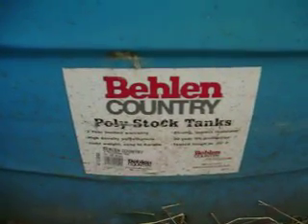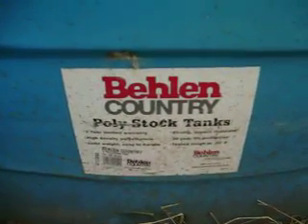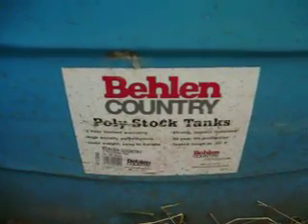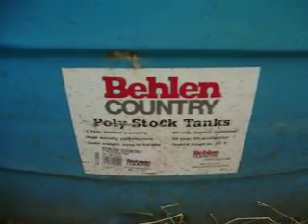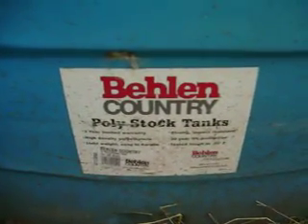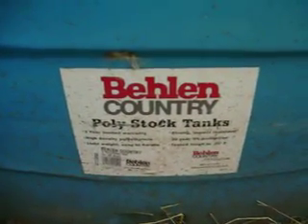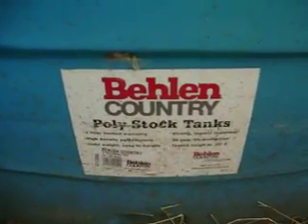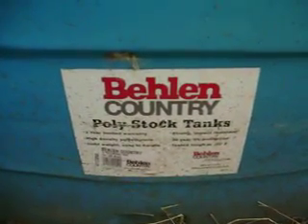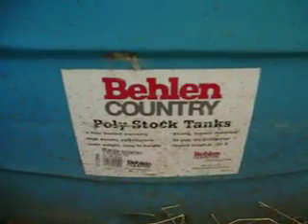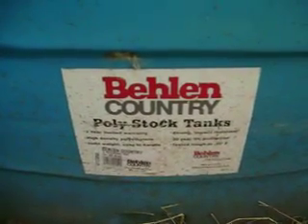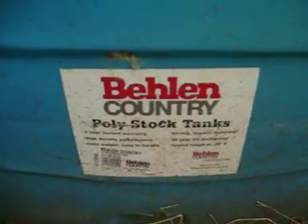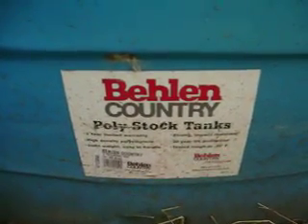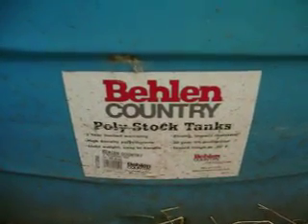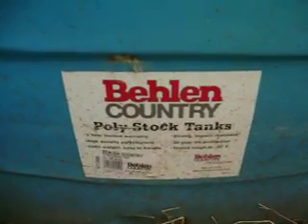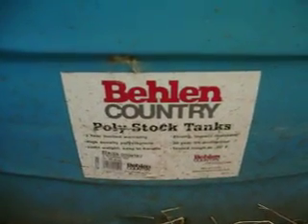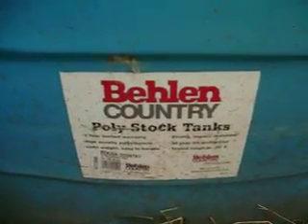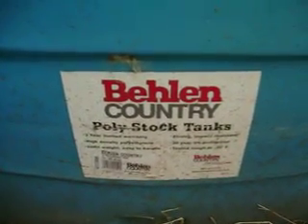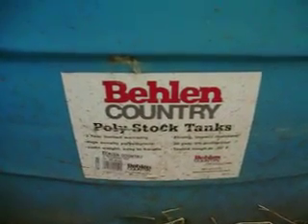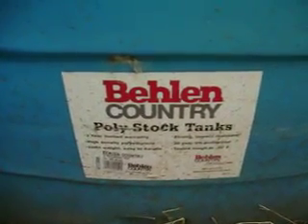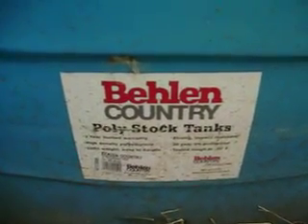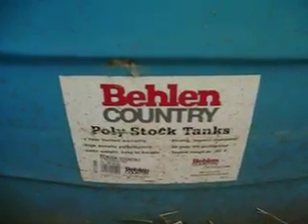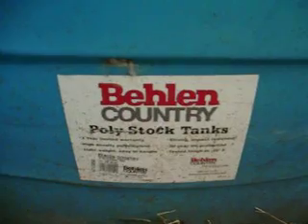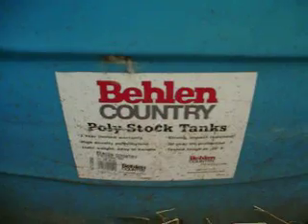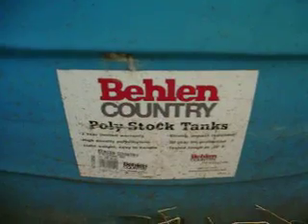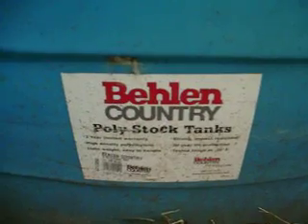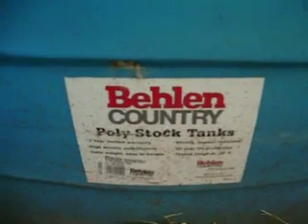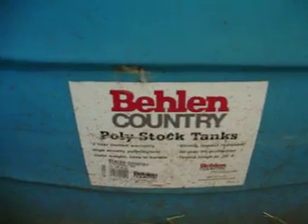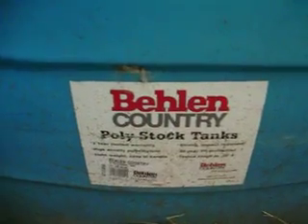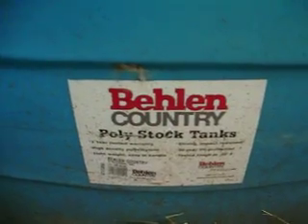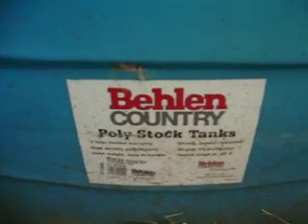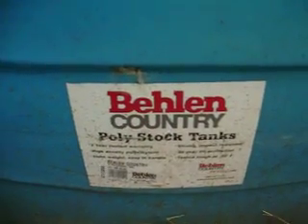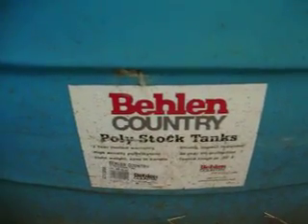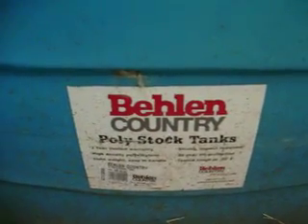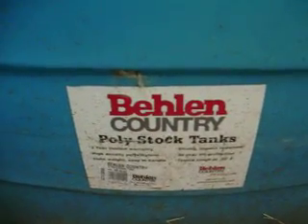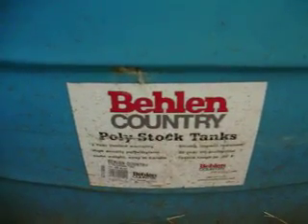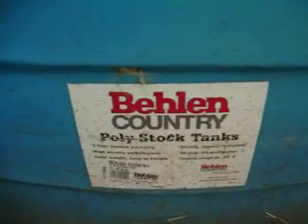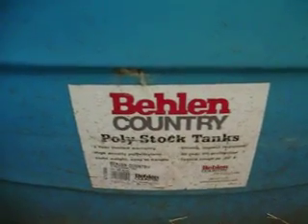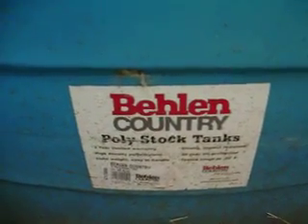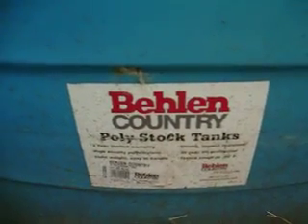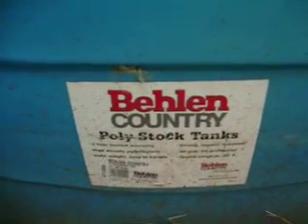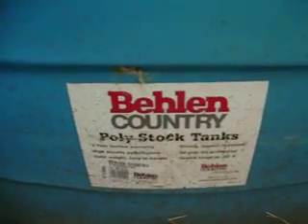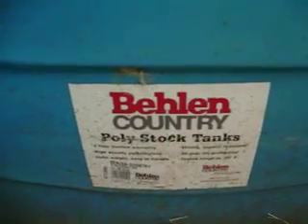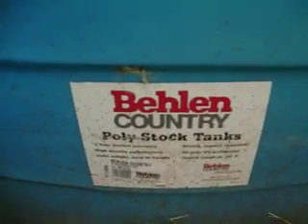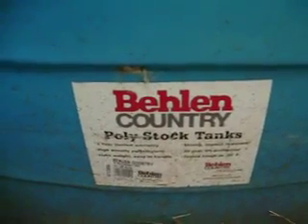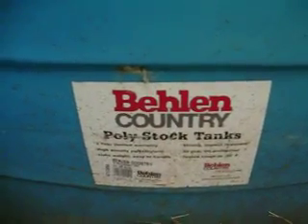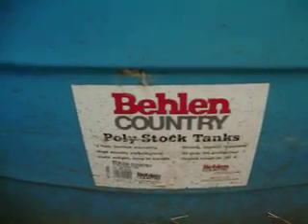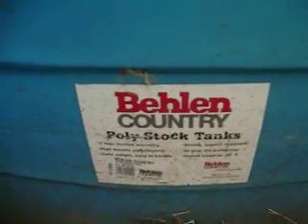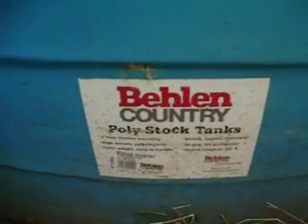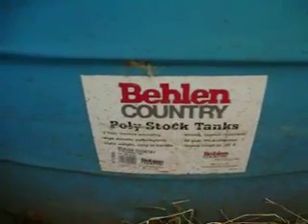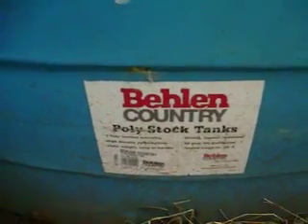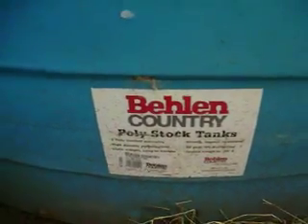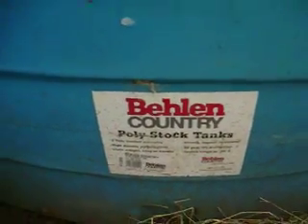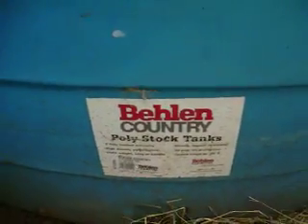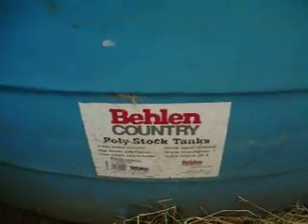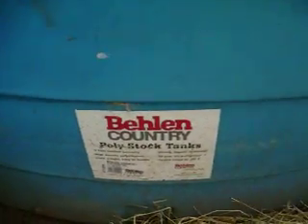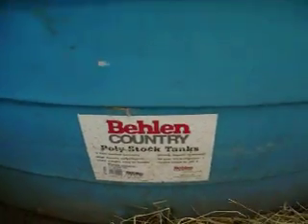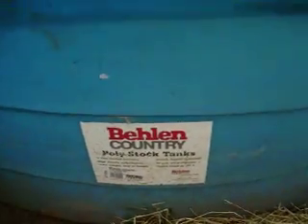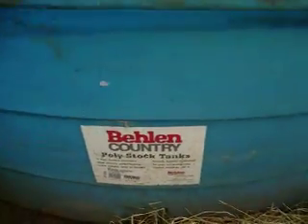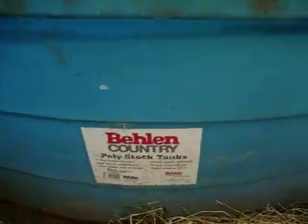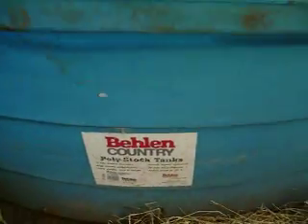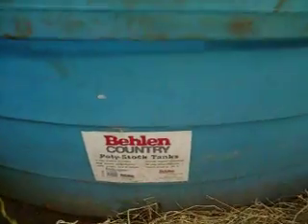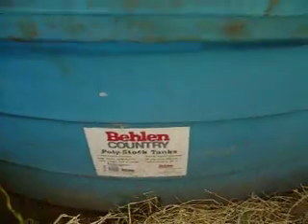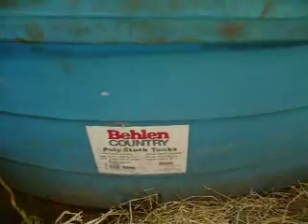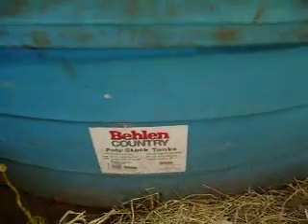There it is — Bellen Country Poly Stock Tank, Heavy Duty, 20 year.